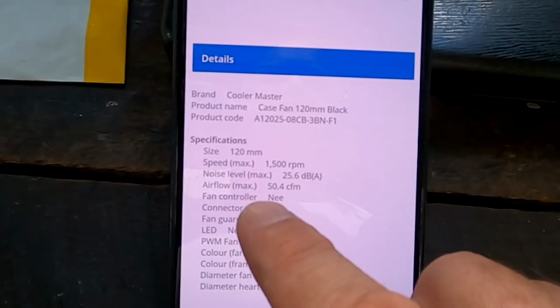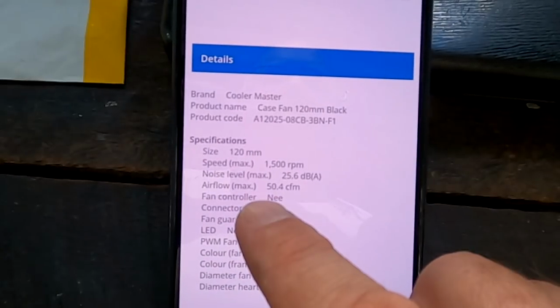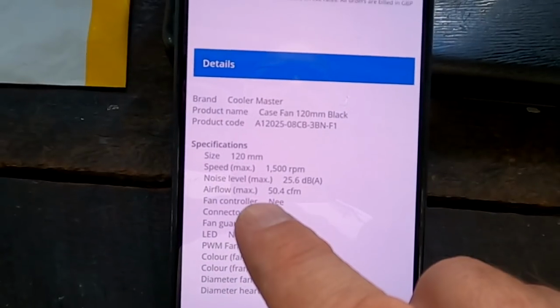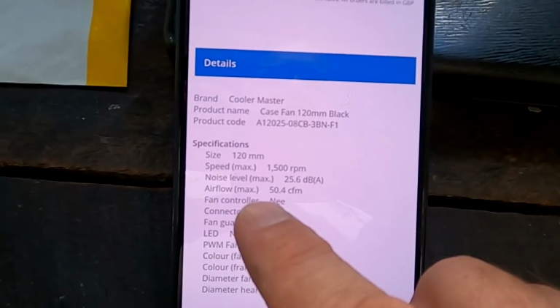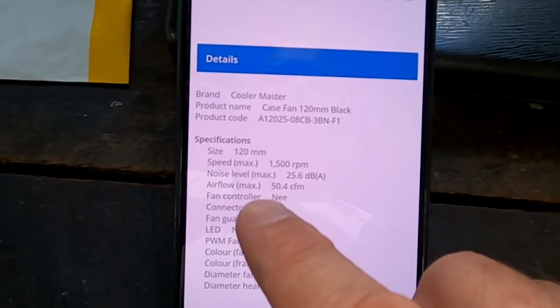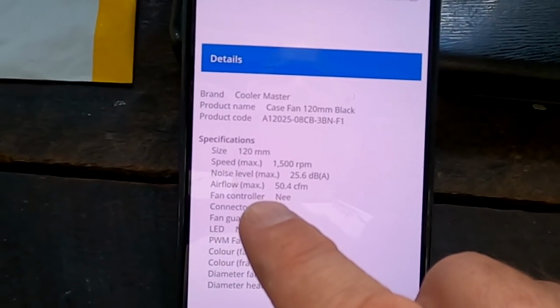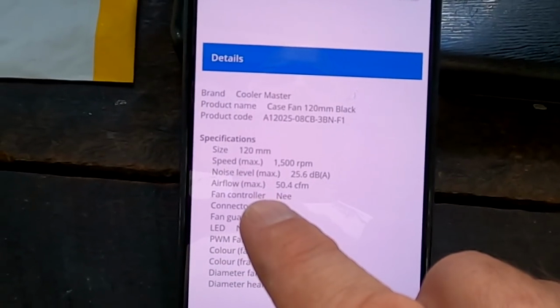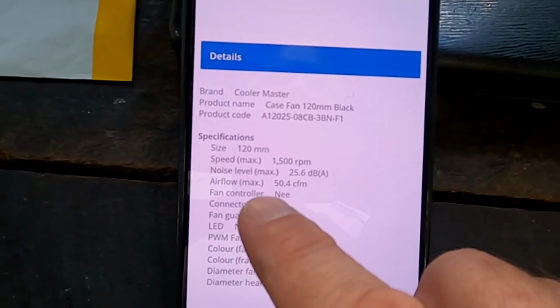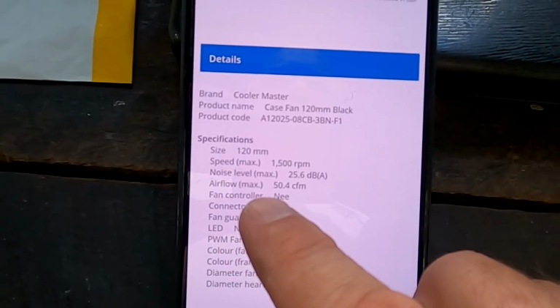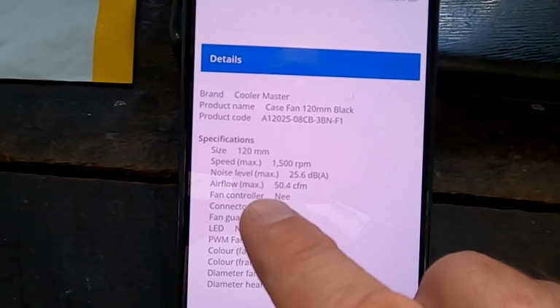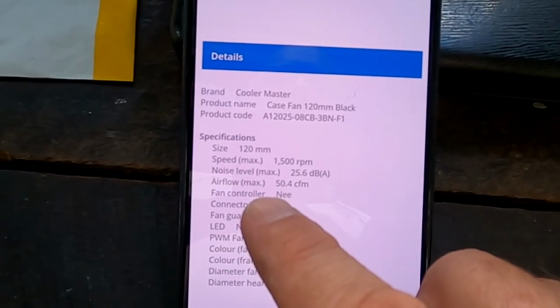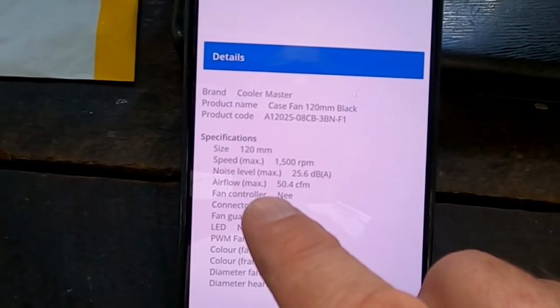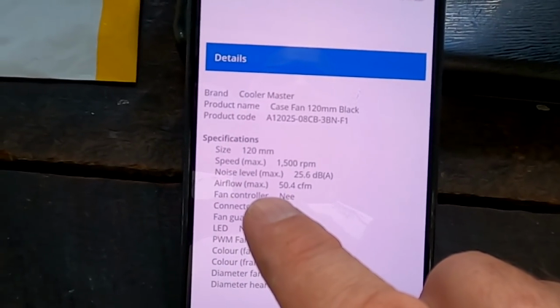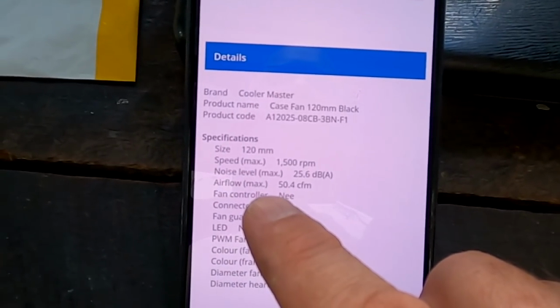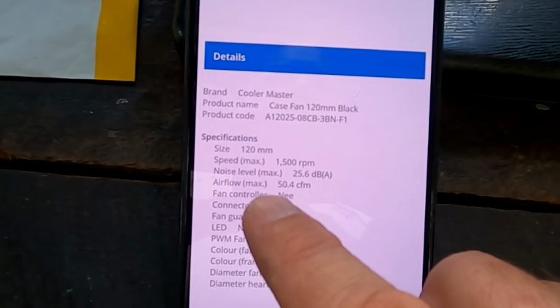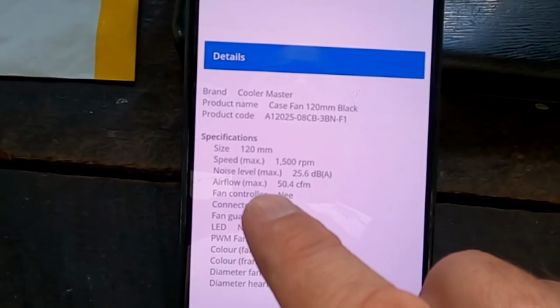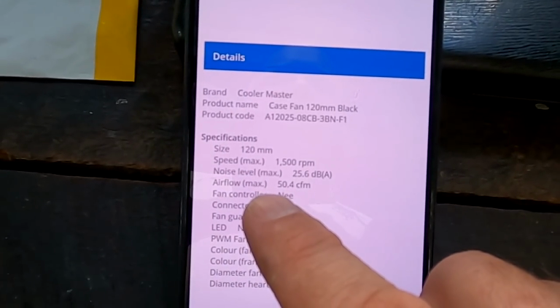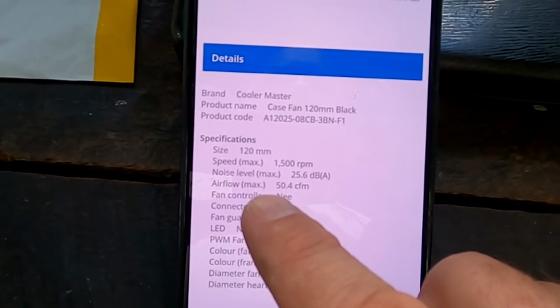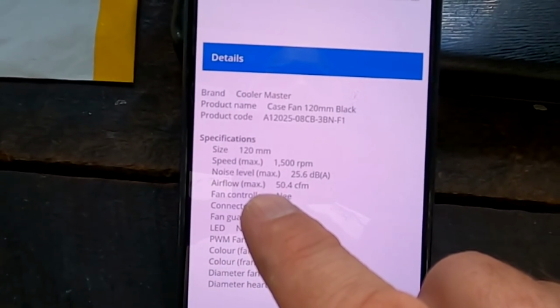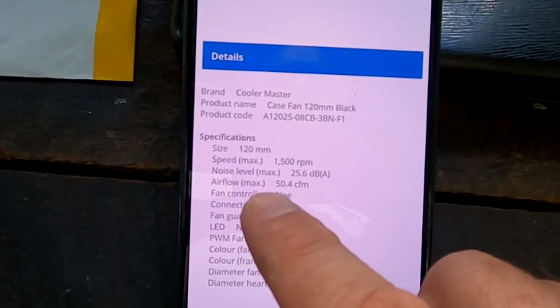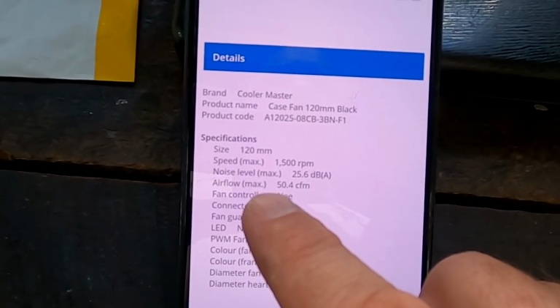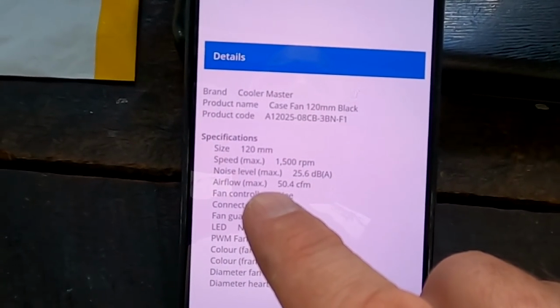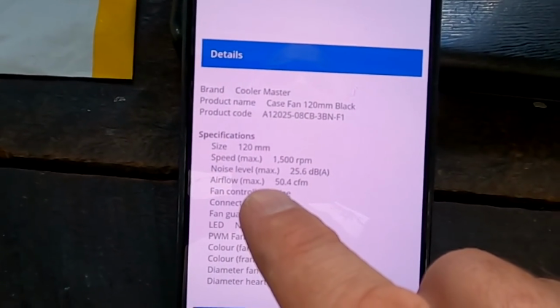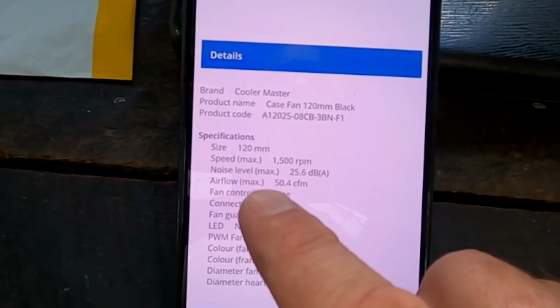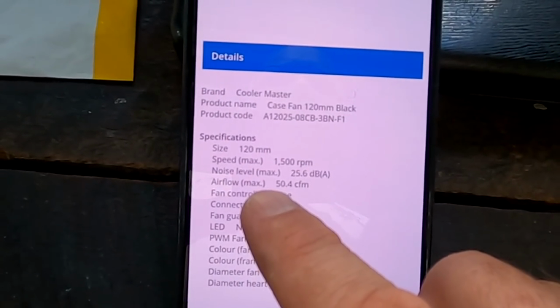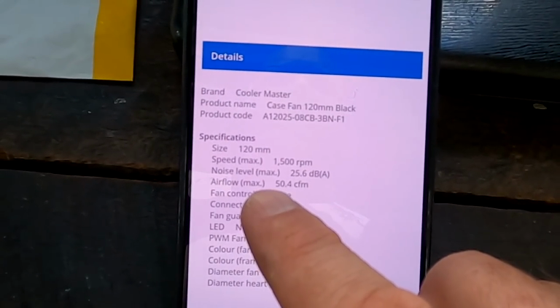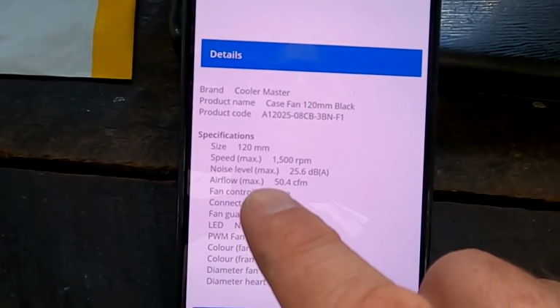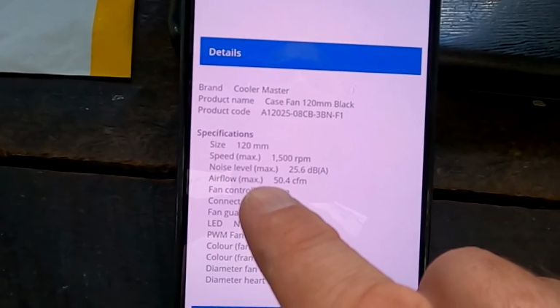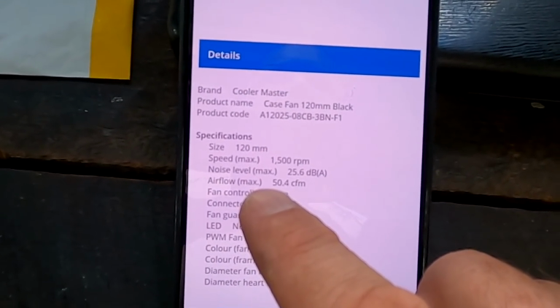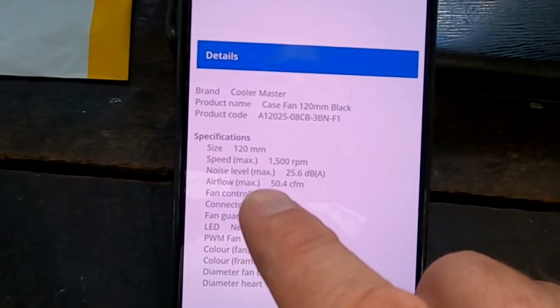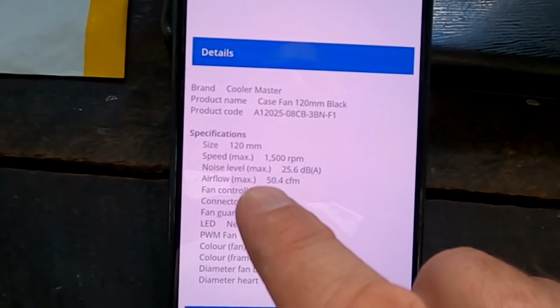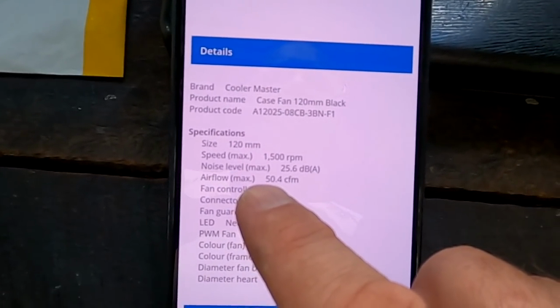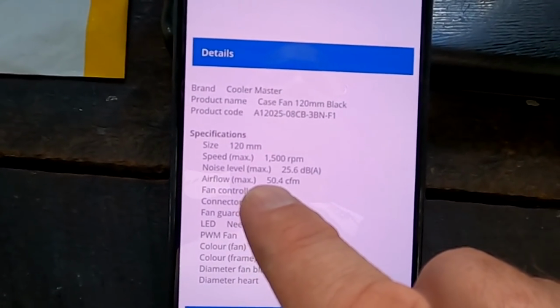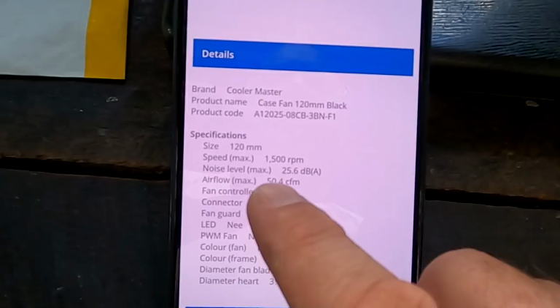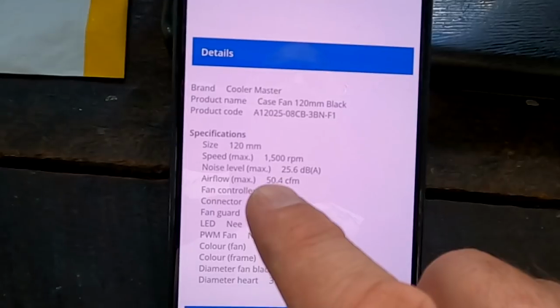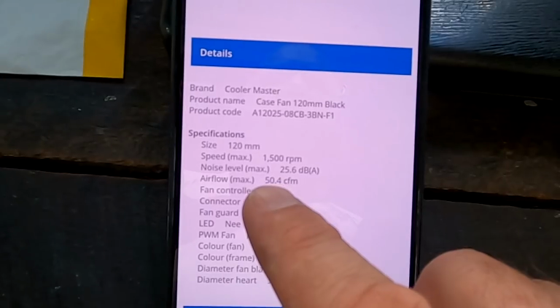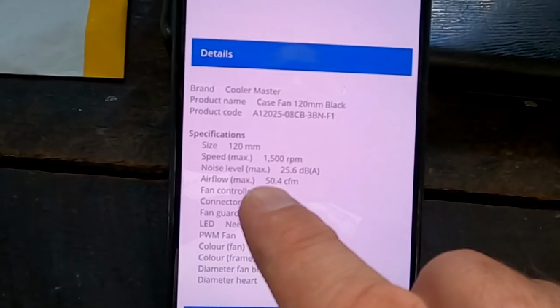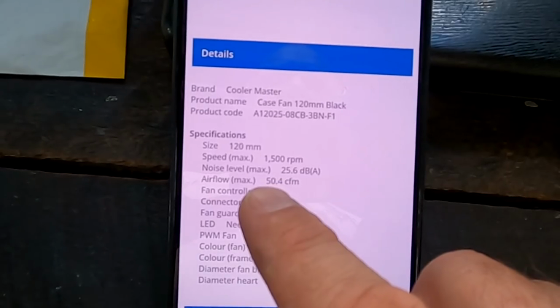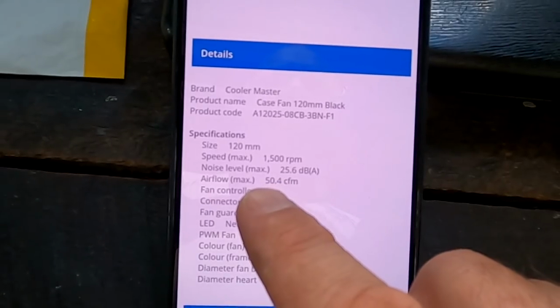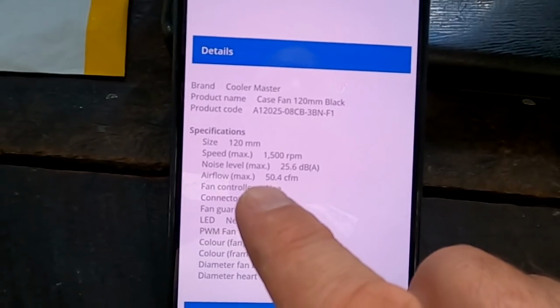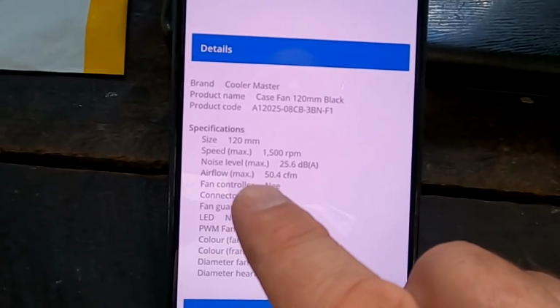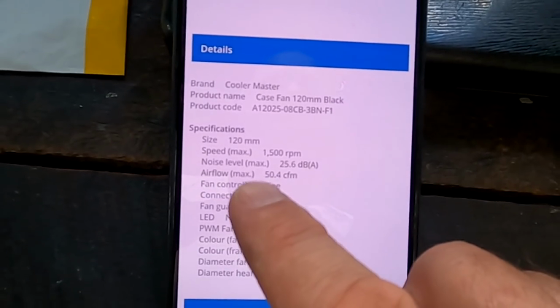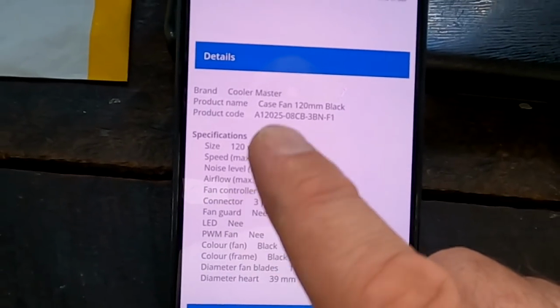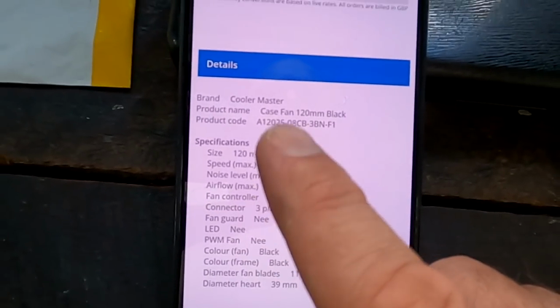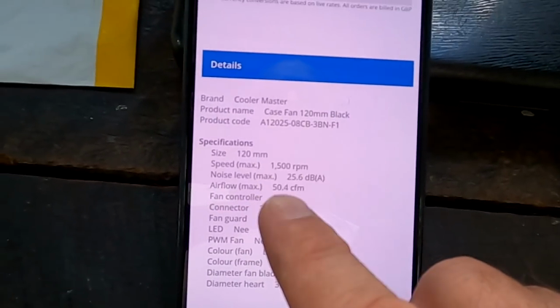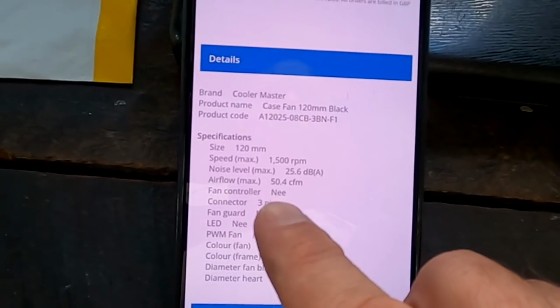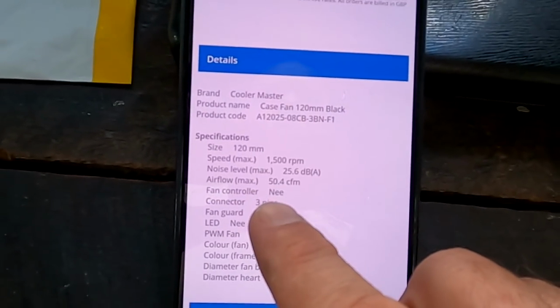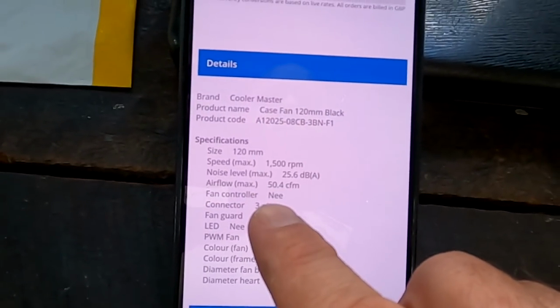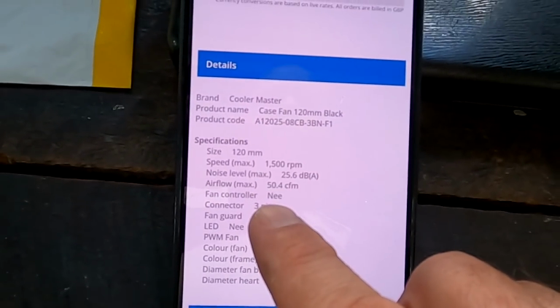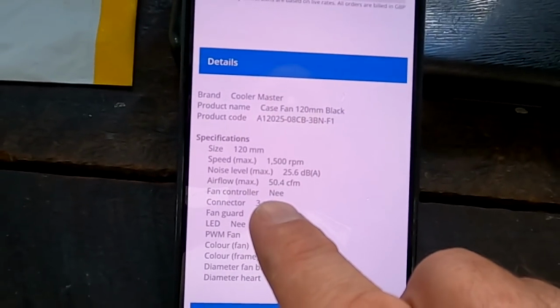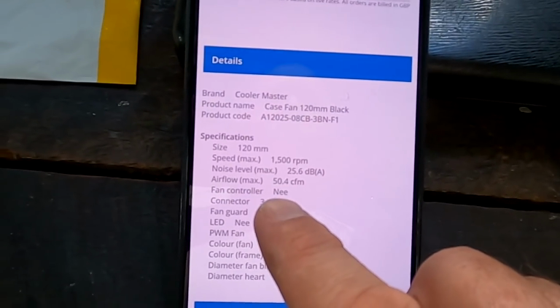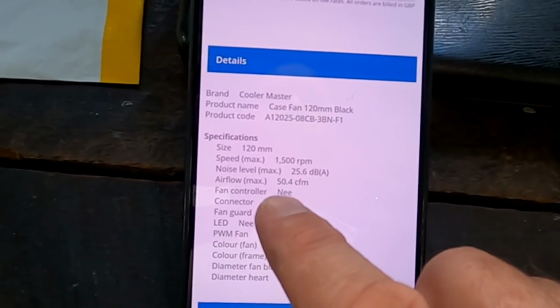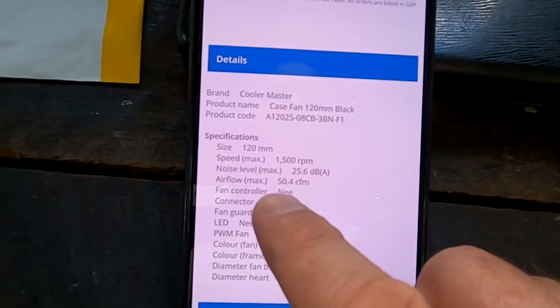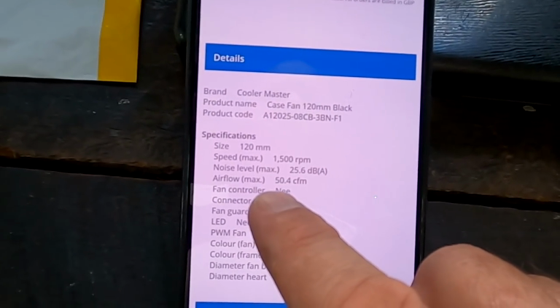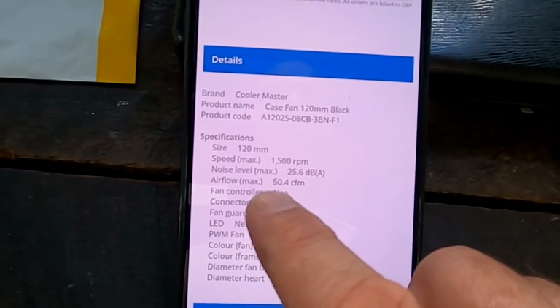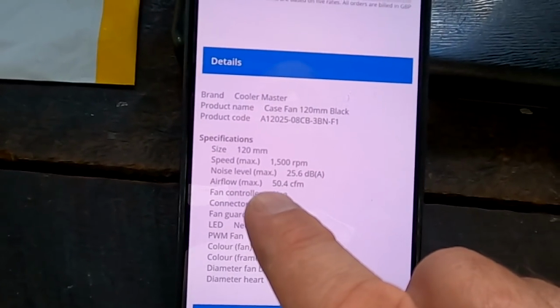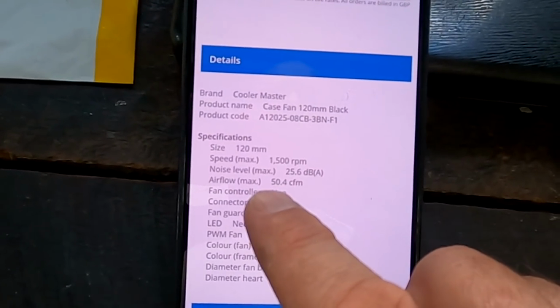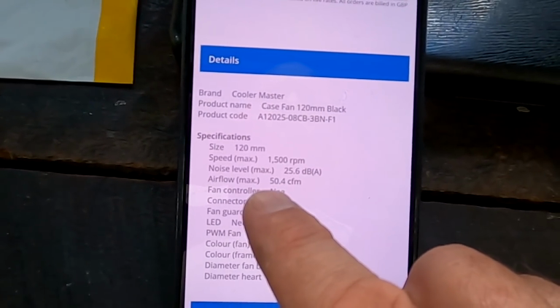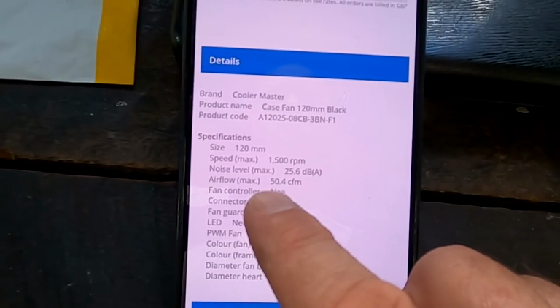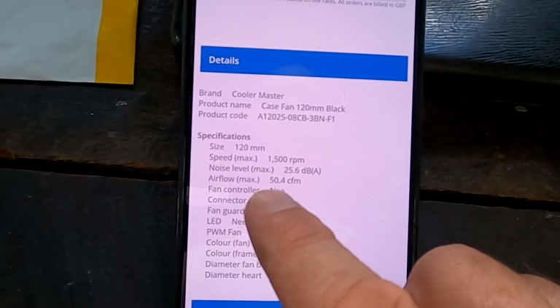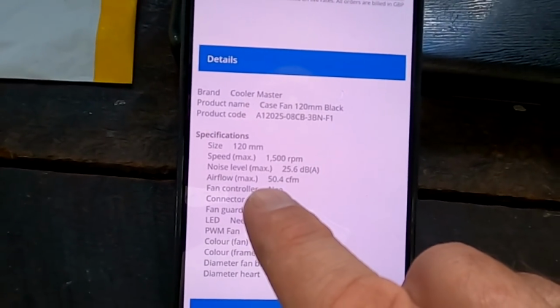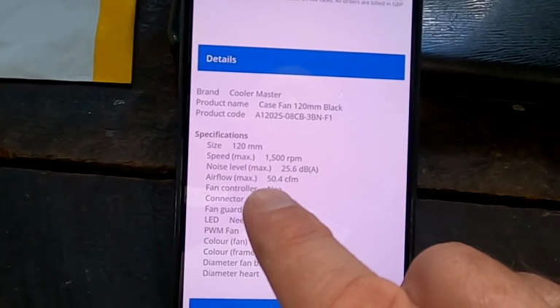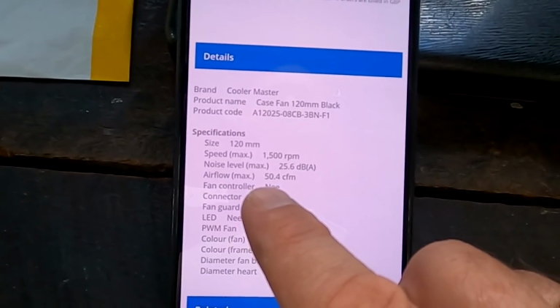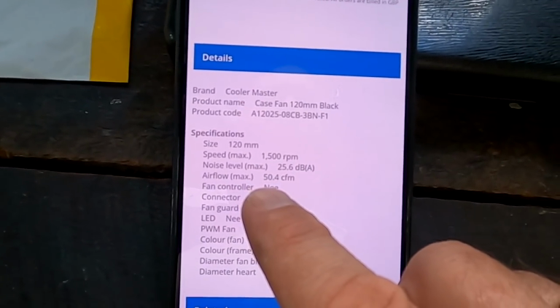From what I could see on the internet, this is rather on the high side actually. Other fans are starting at 20-22 CFM, so this one is actually fairly high.